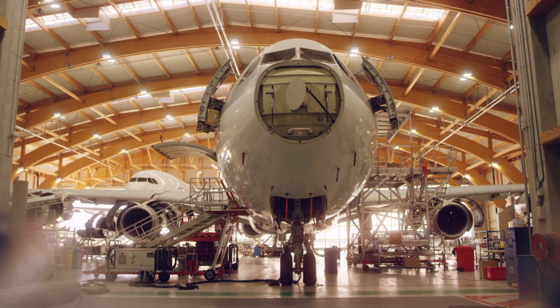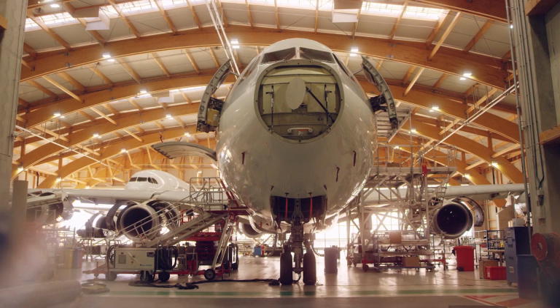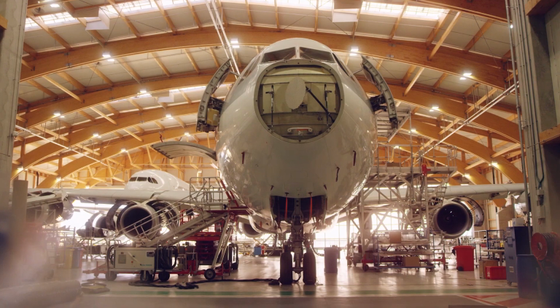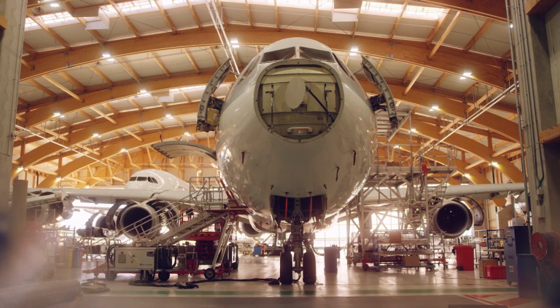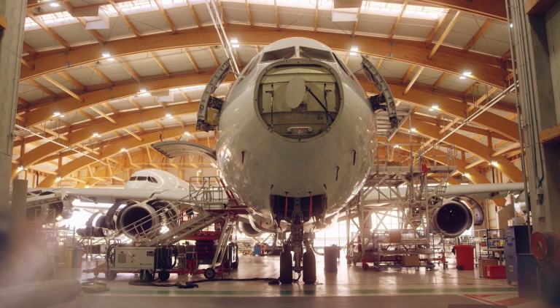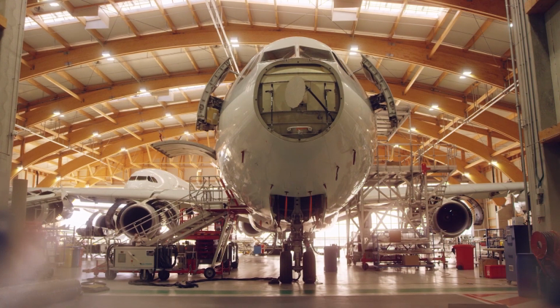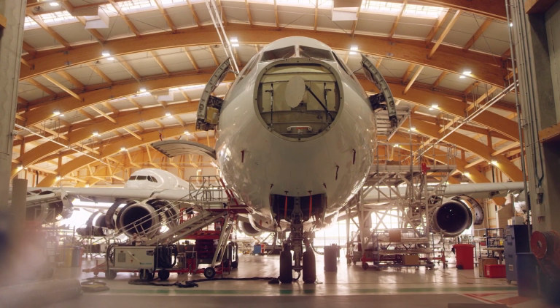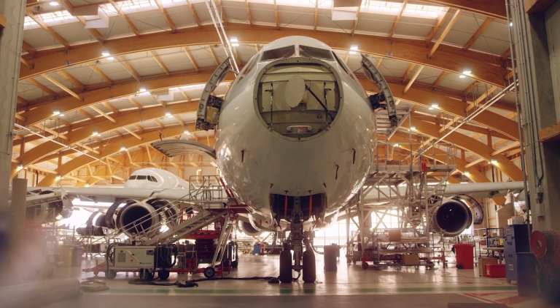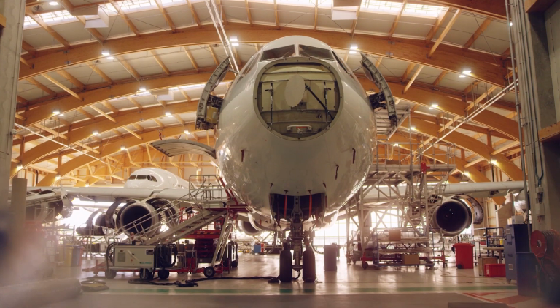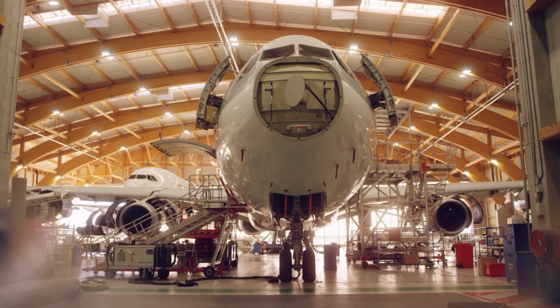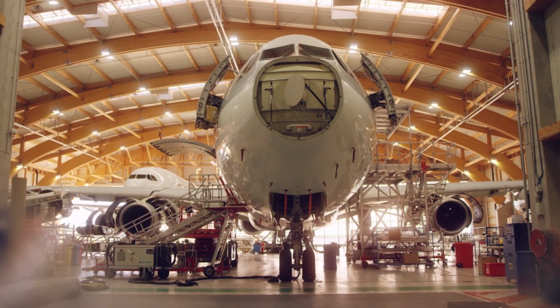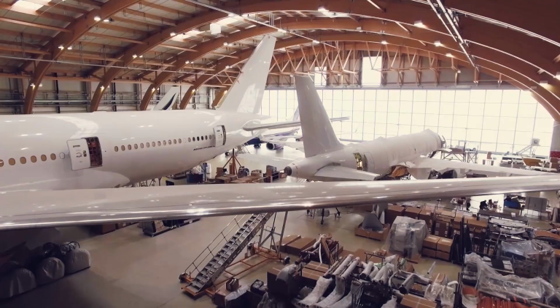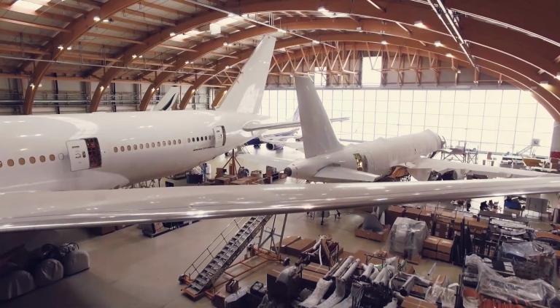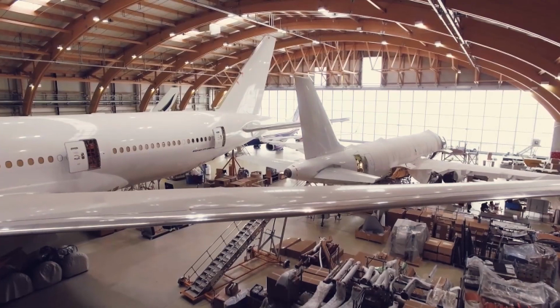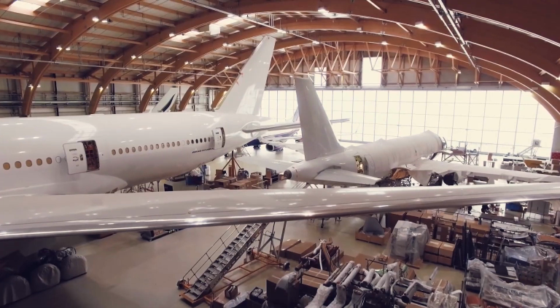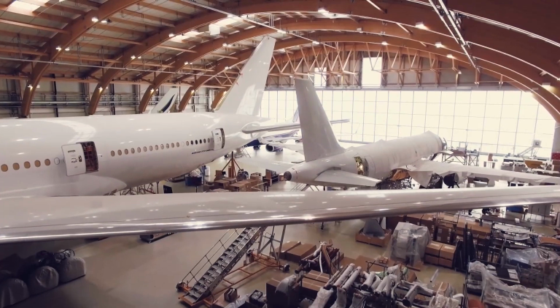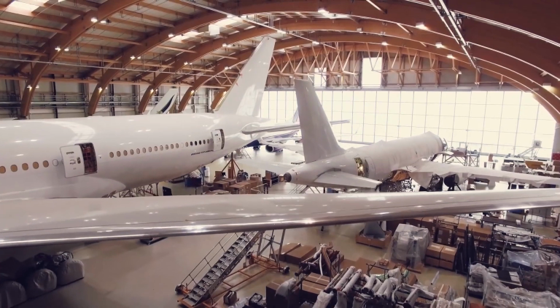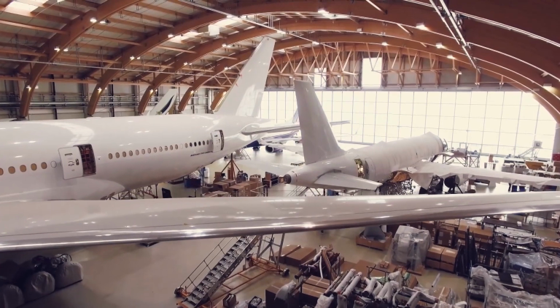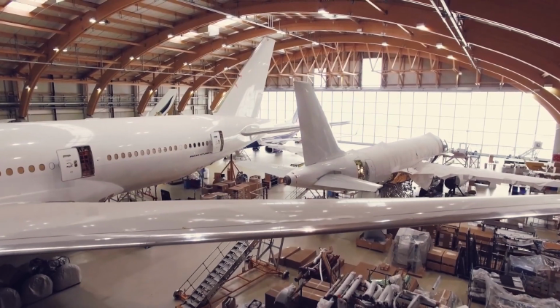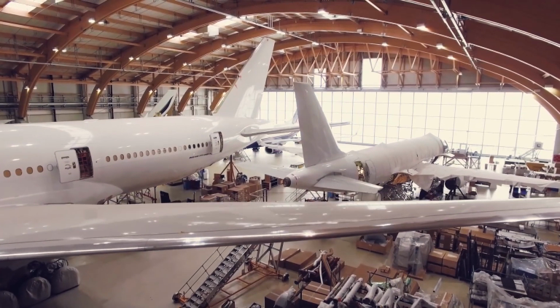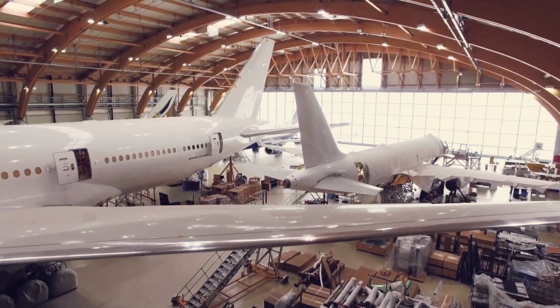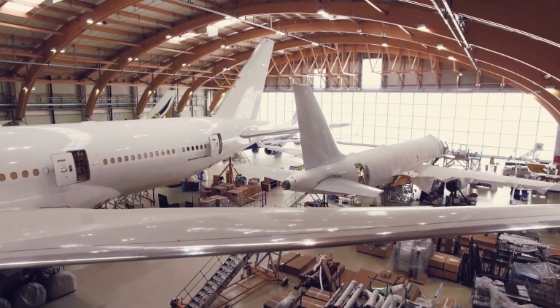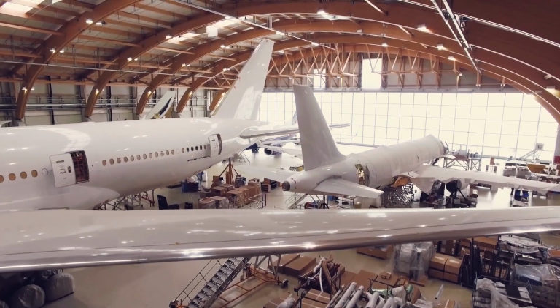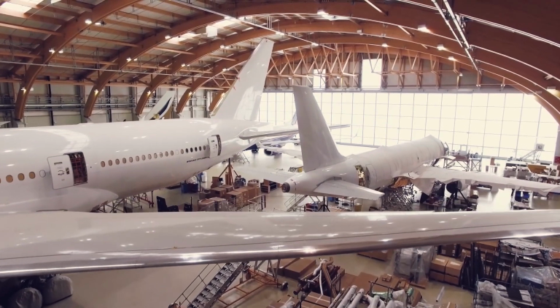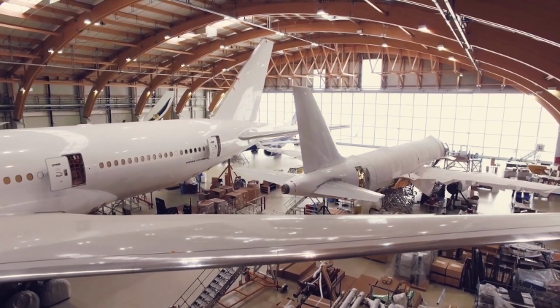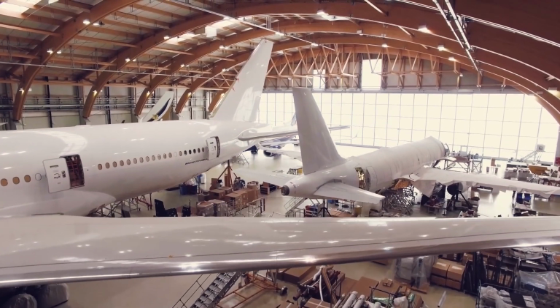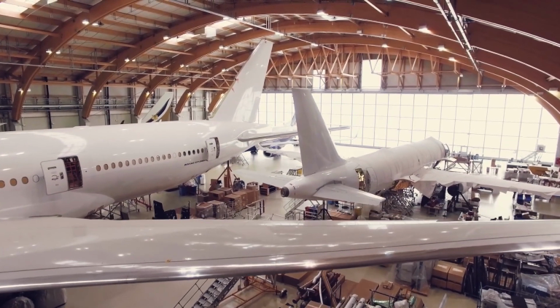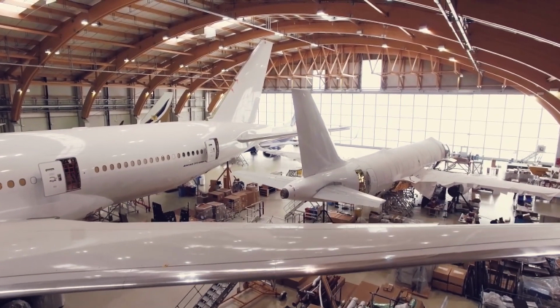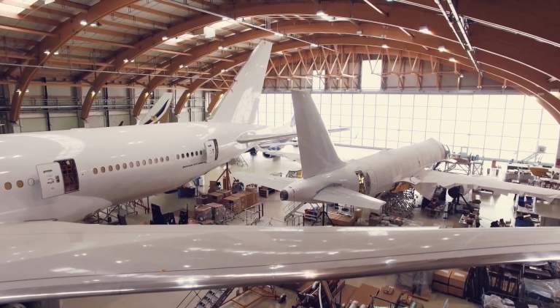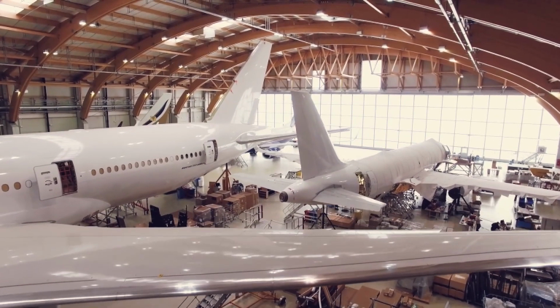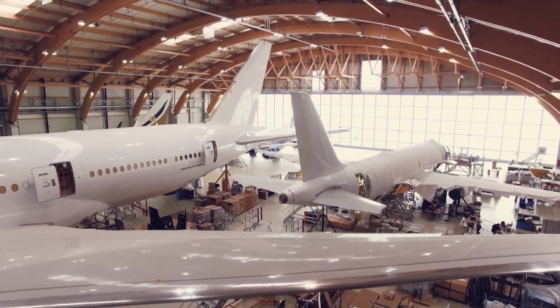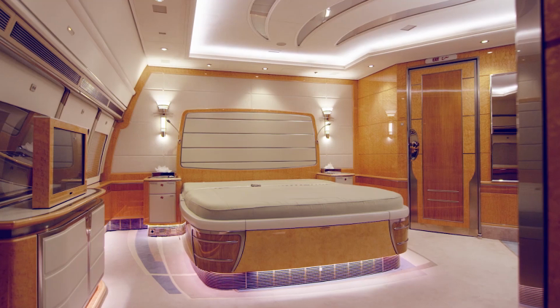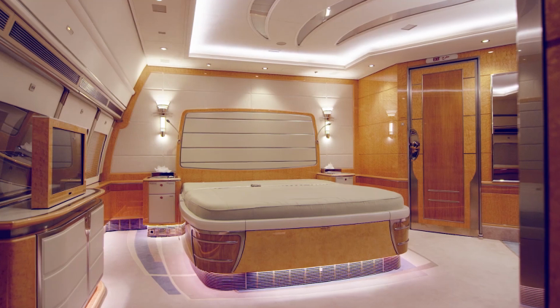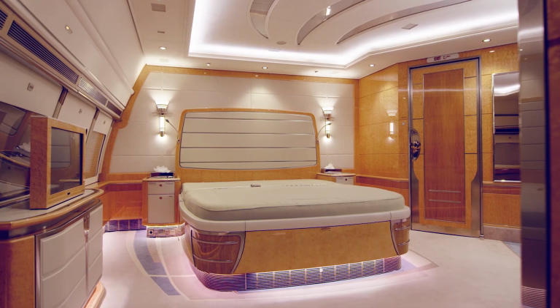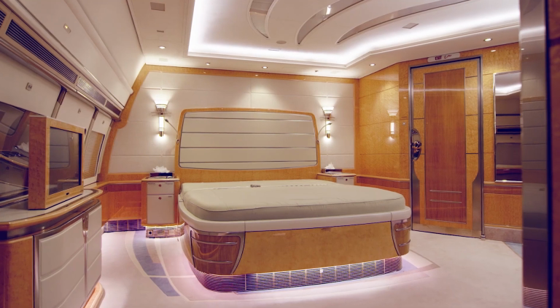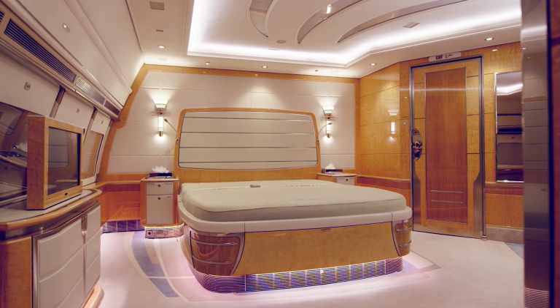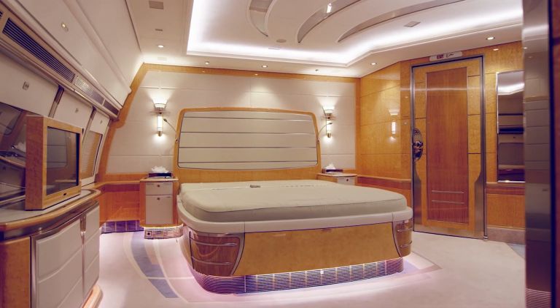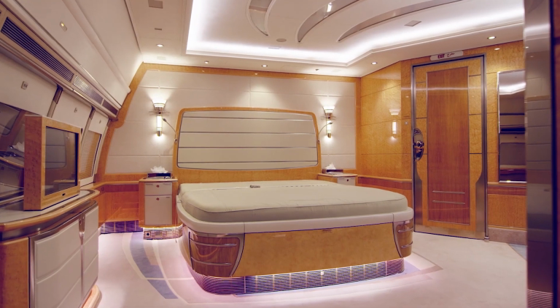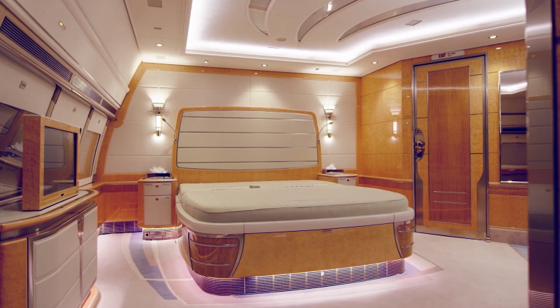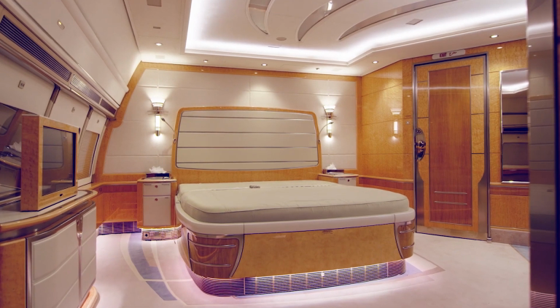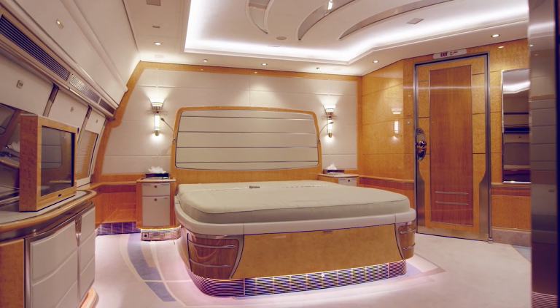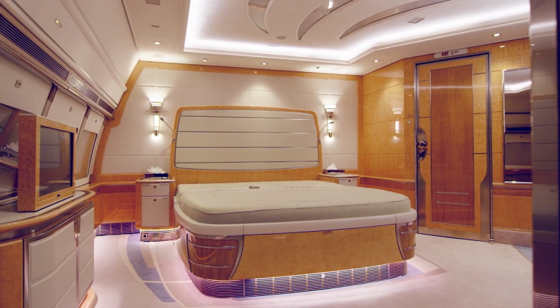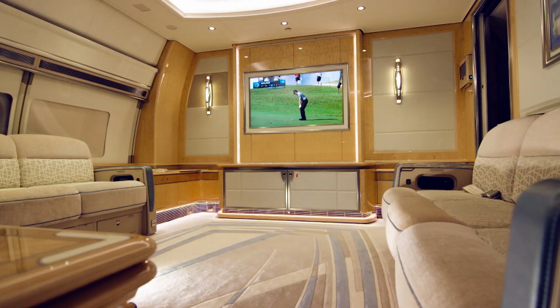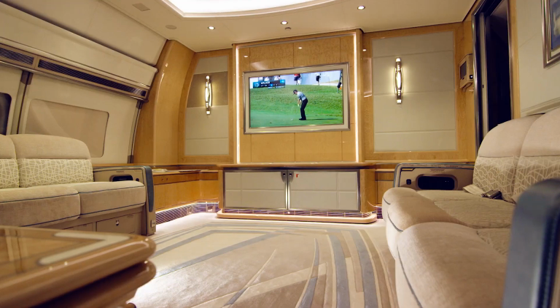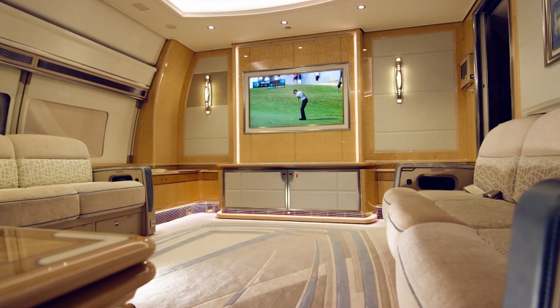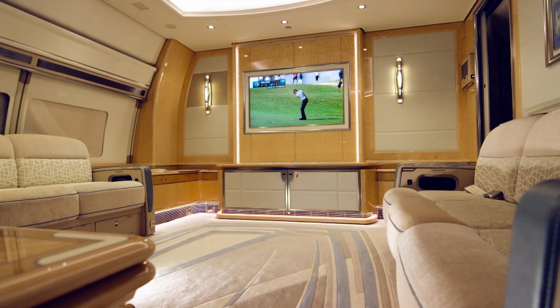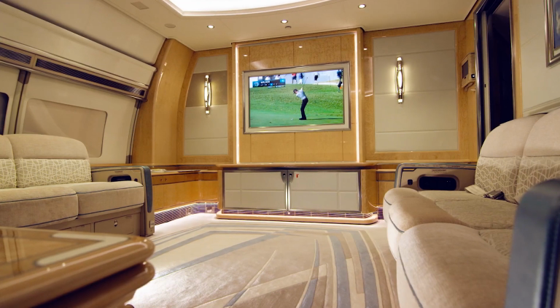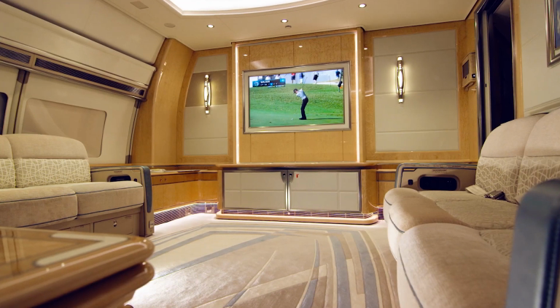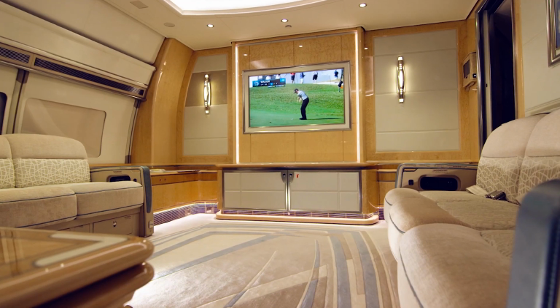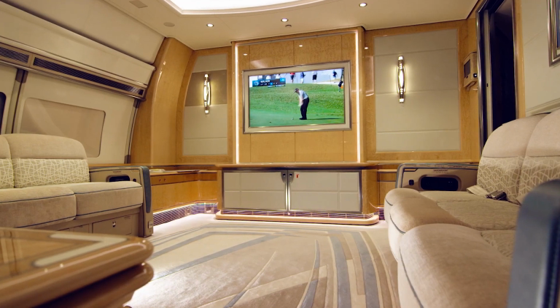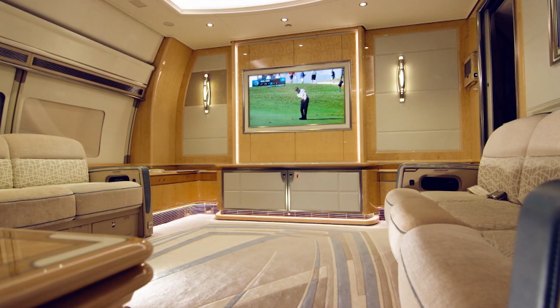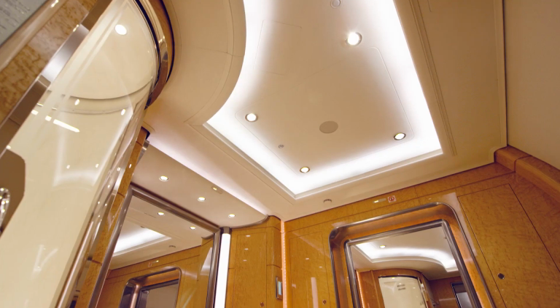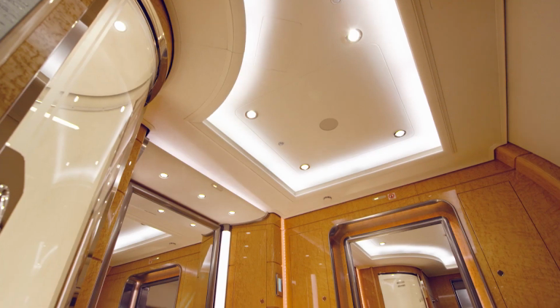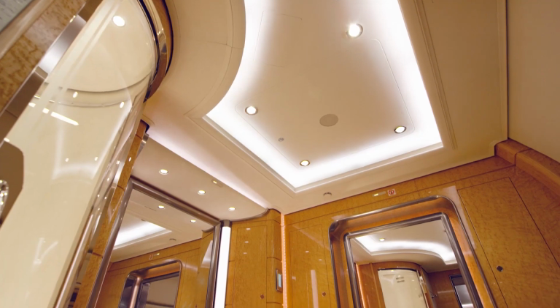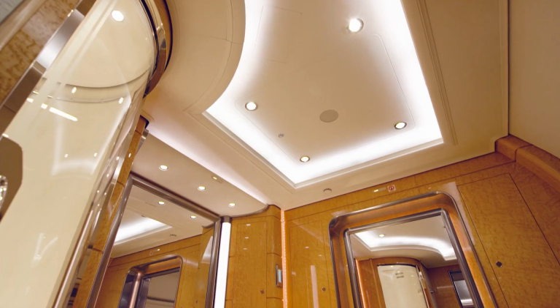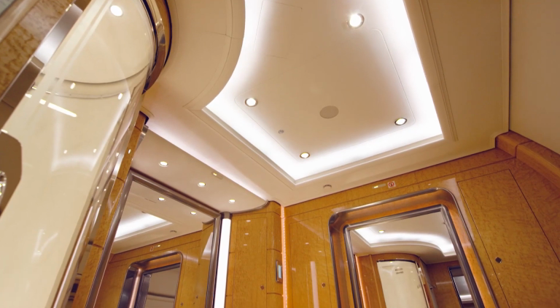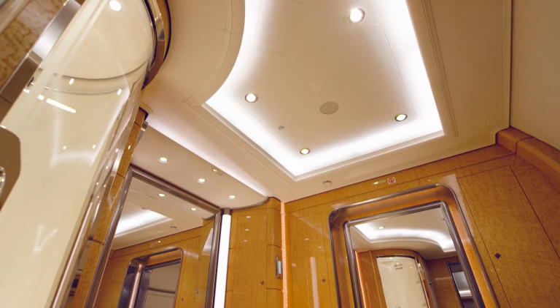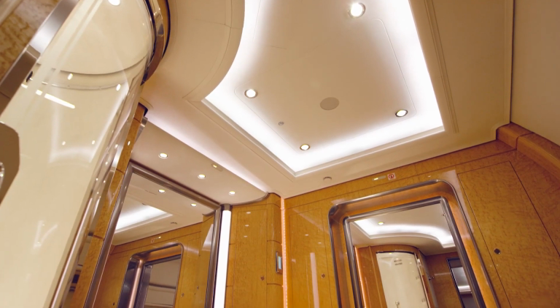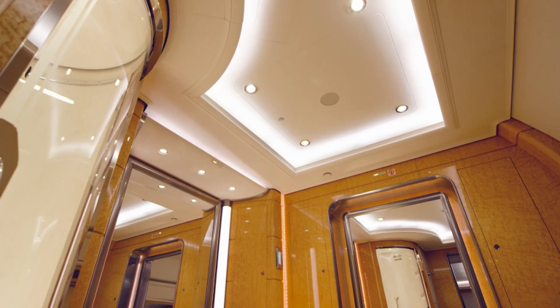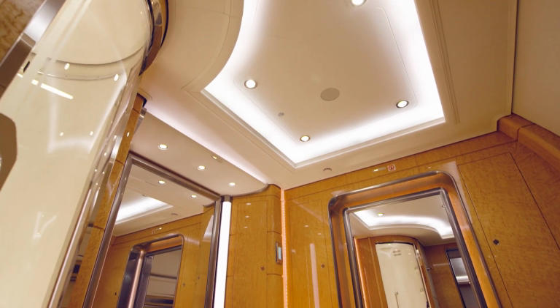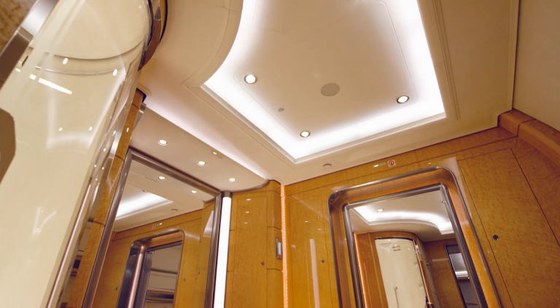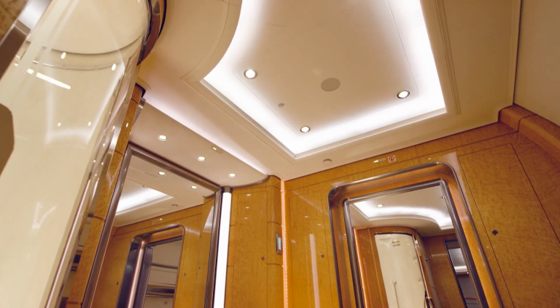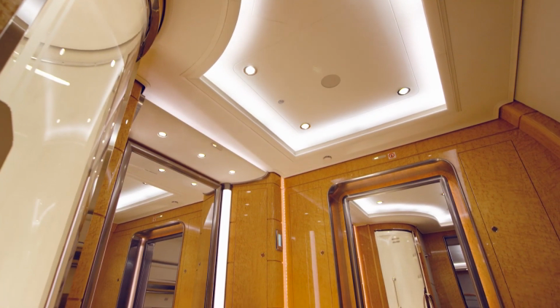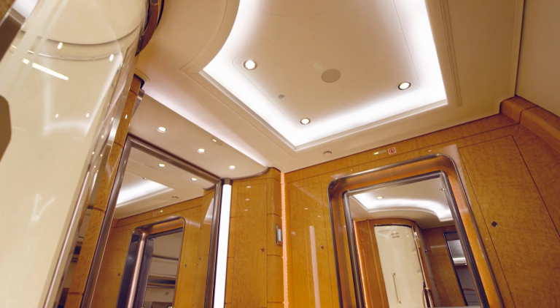AMAC is no stranger to major projects, having previously performed completions on numerous Boeing business jets as well as Airbus corporate jets.